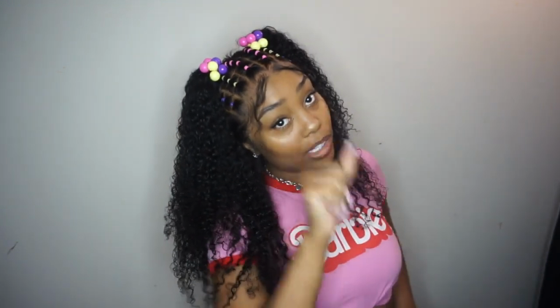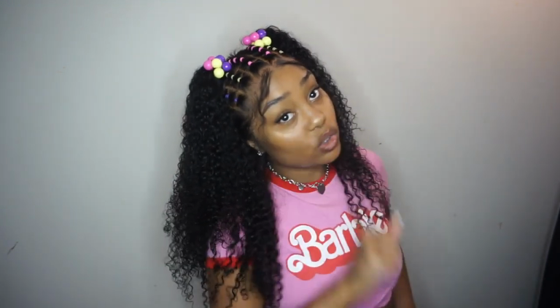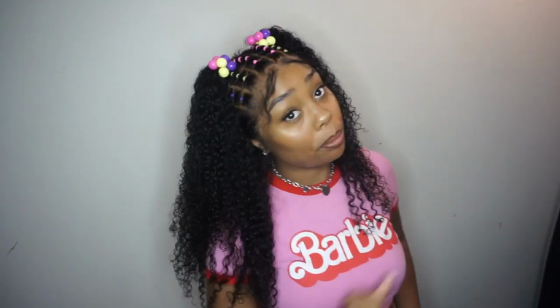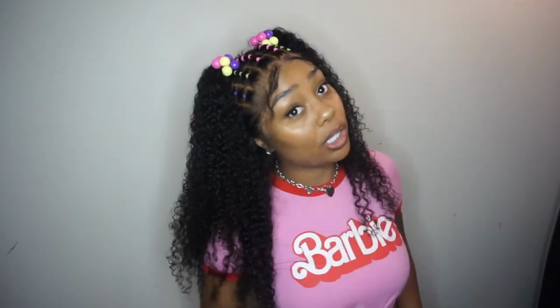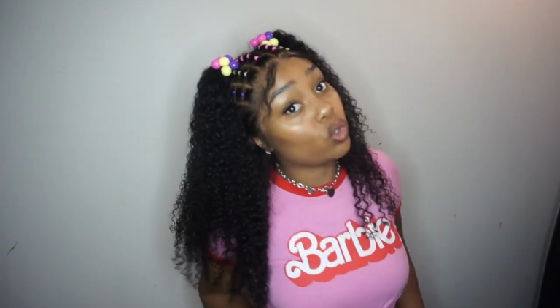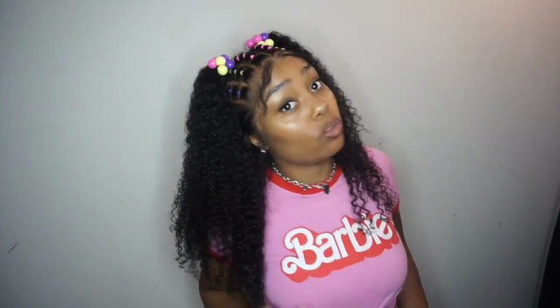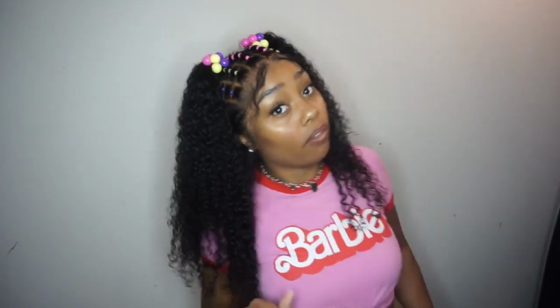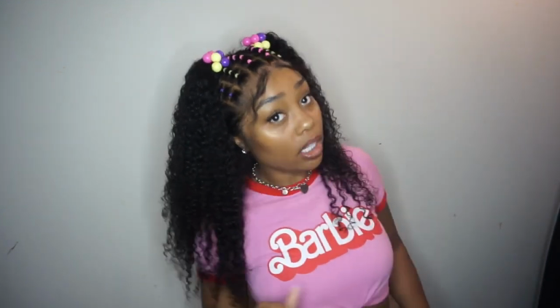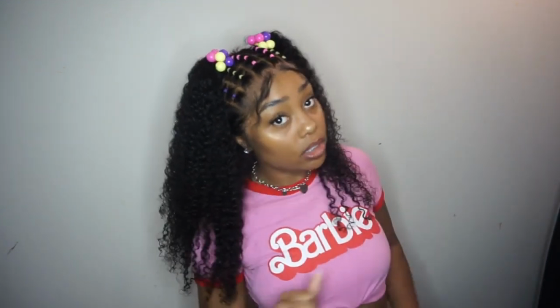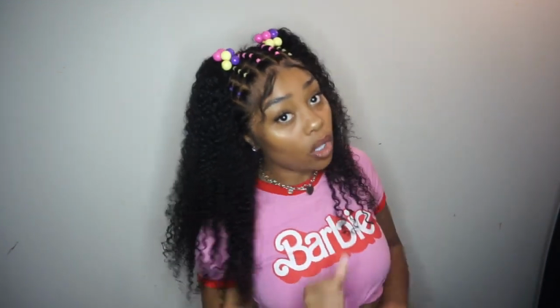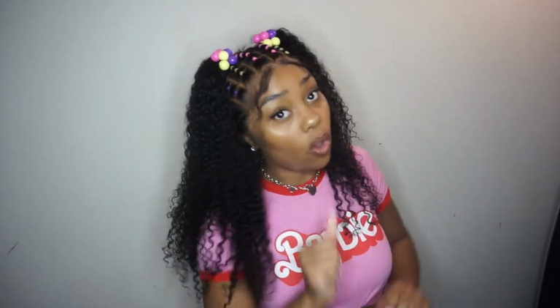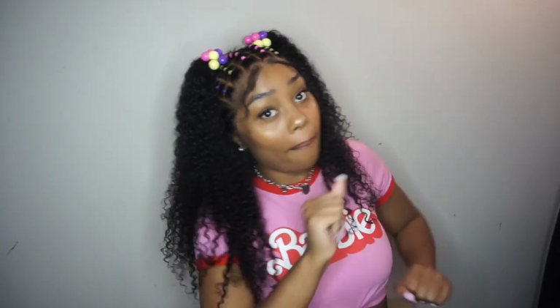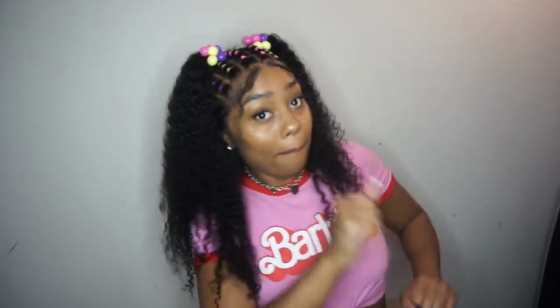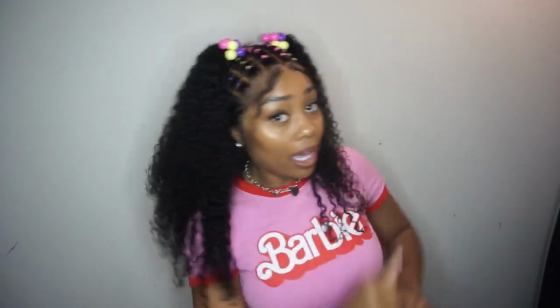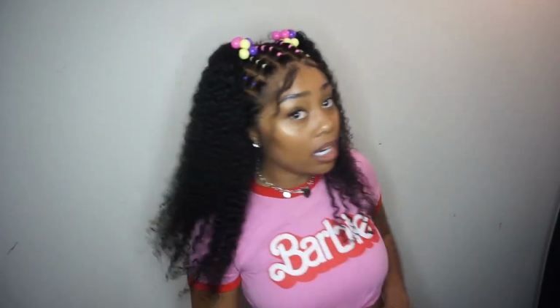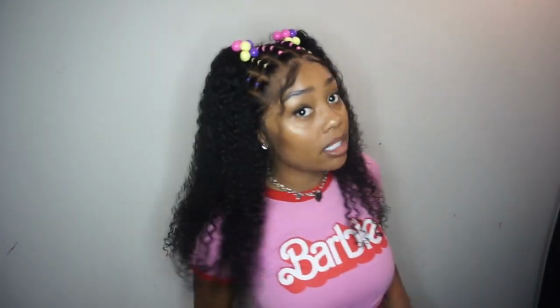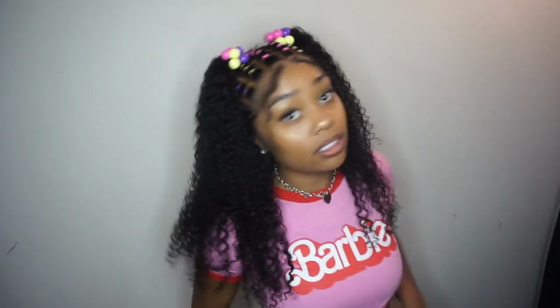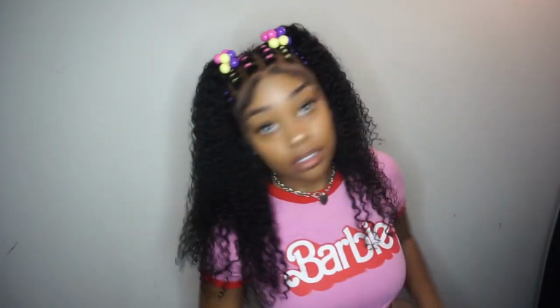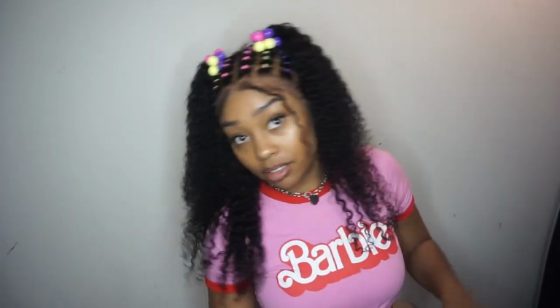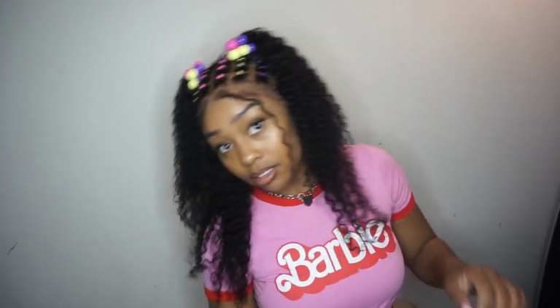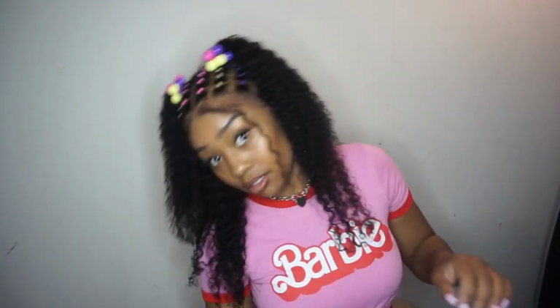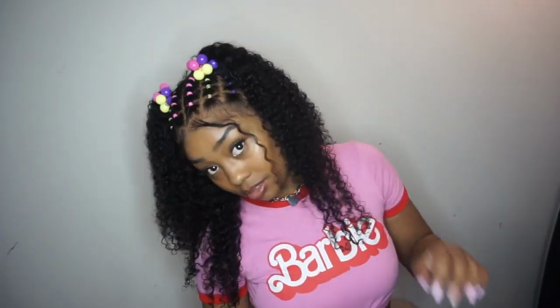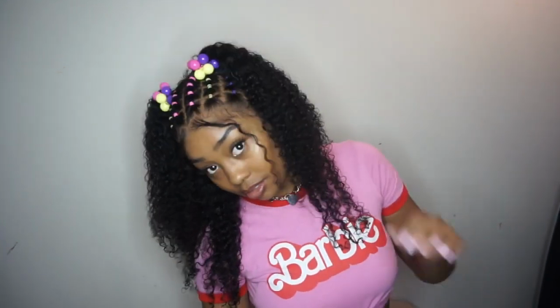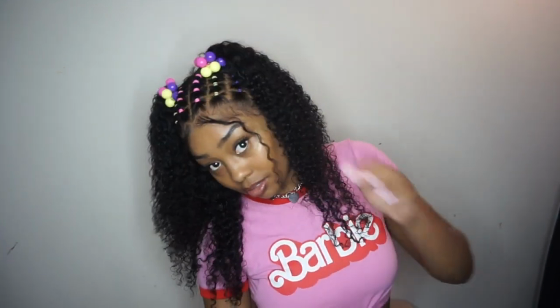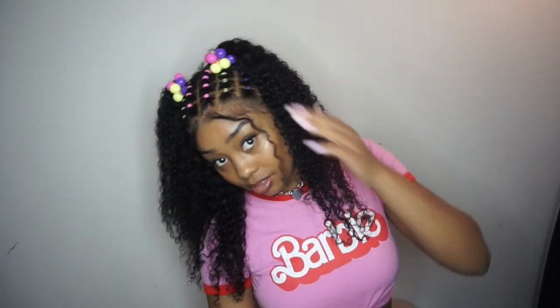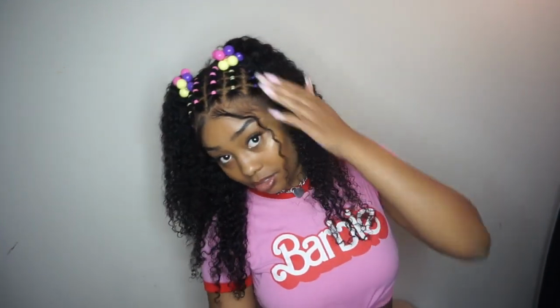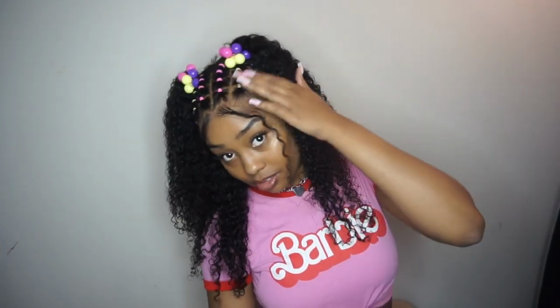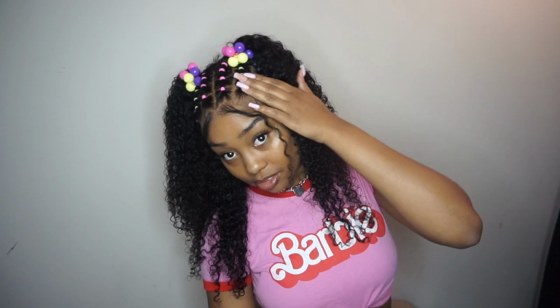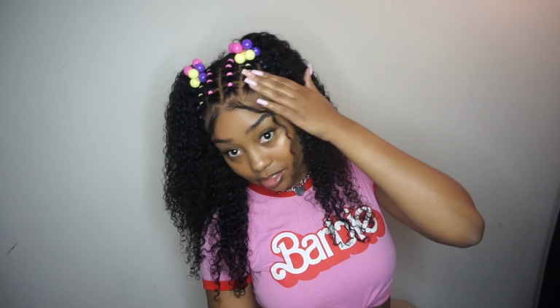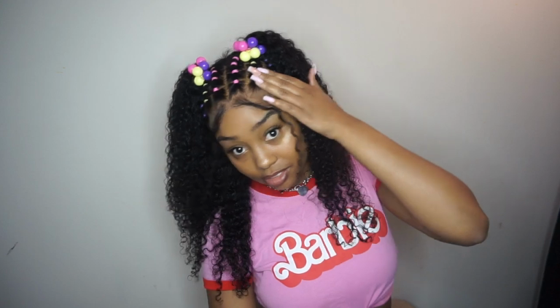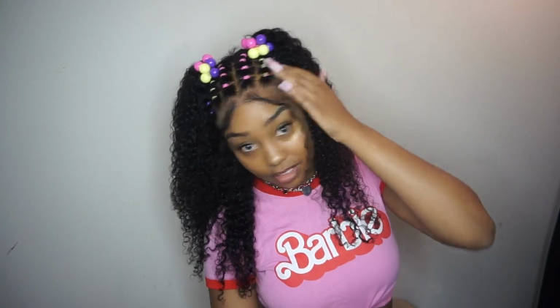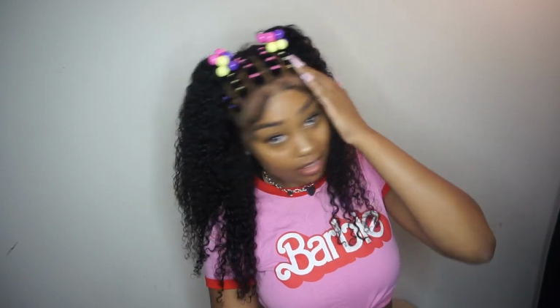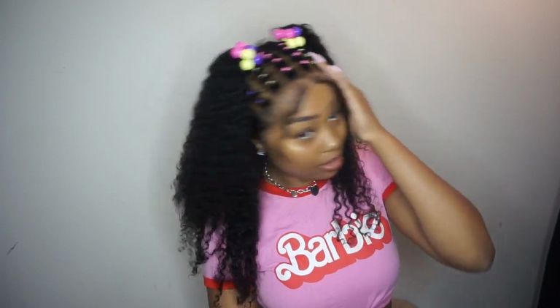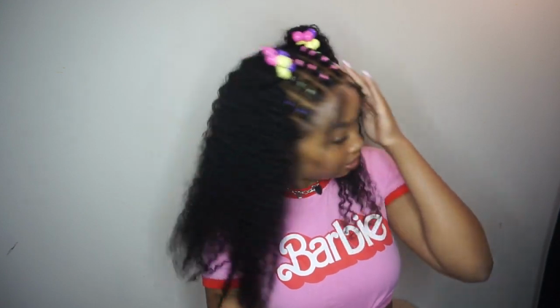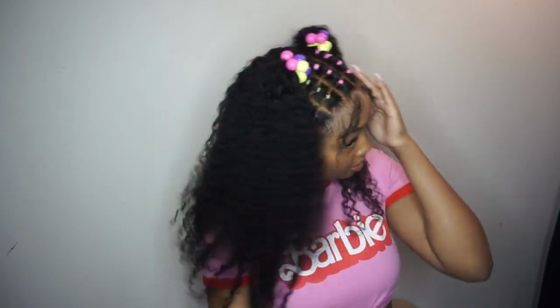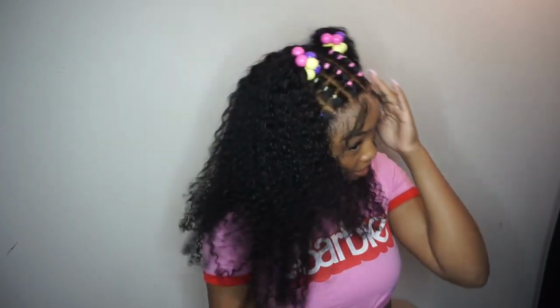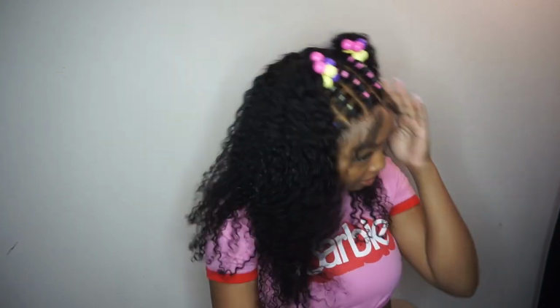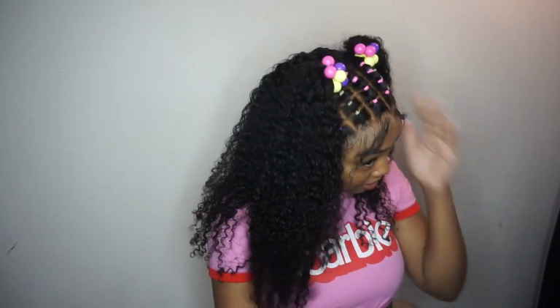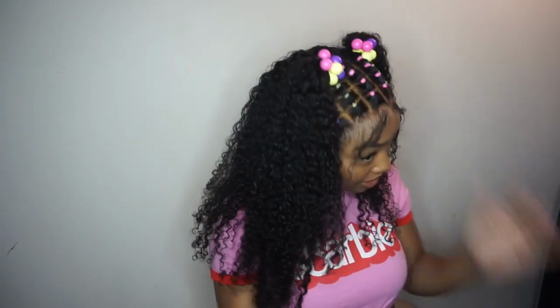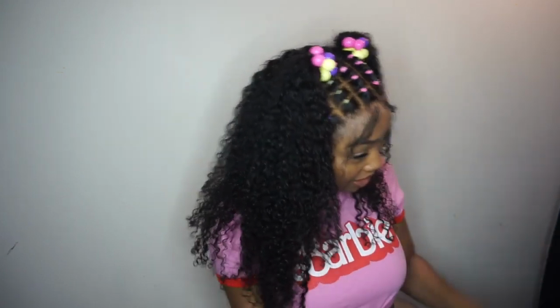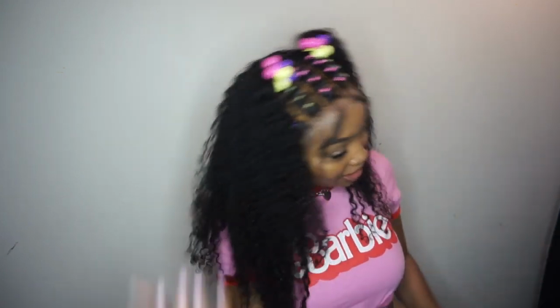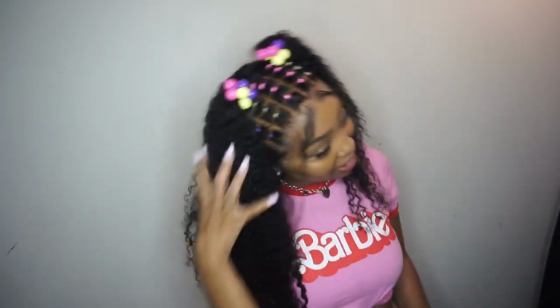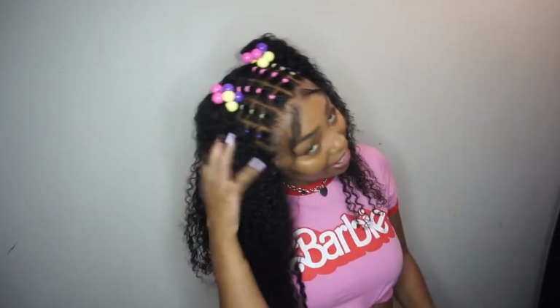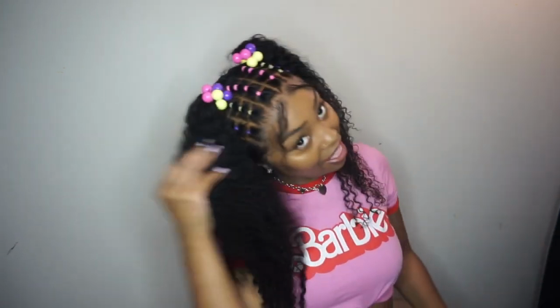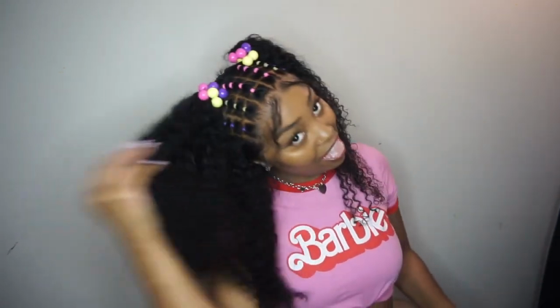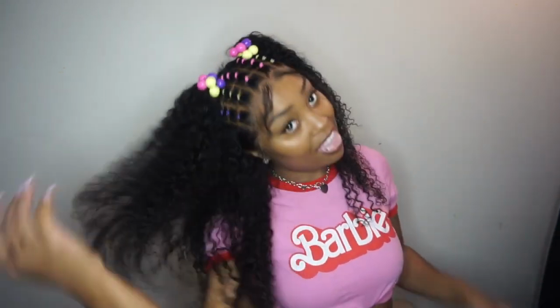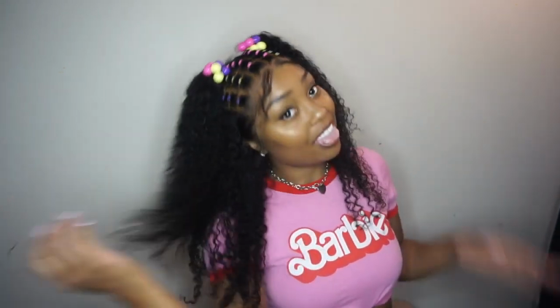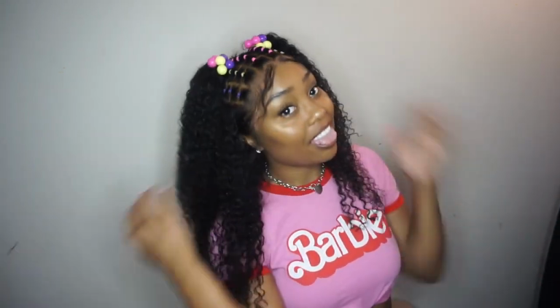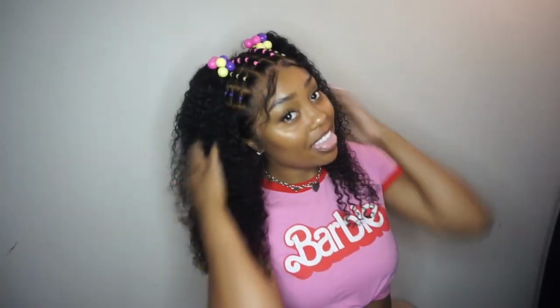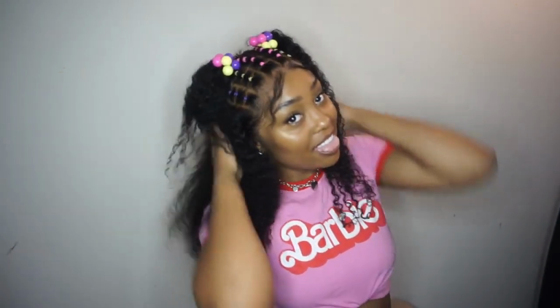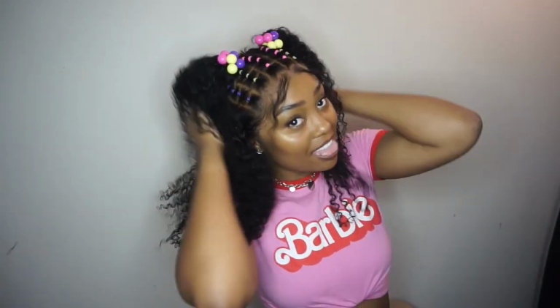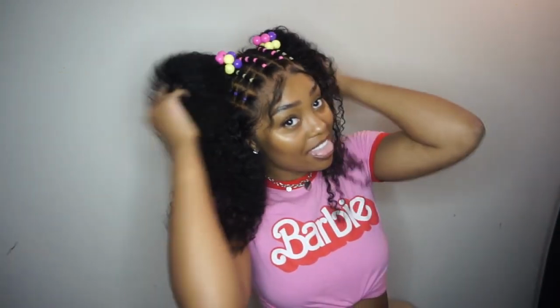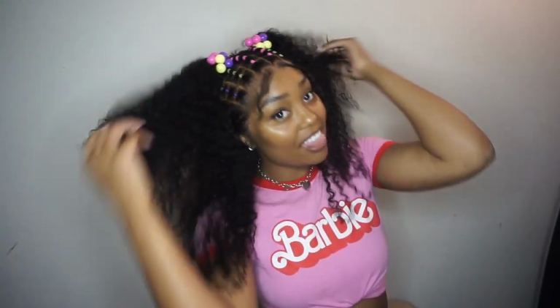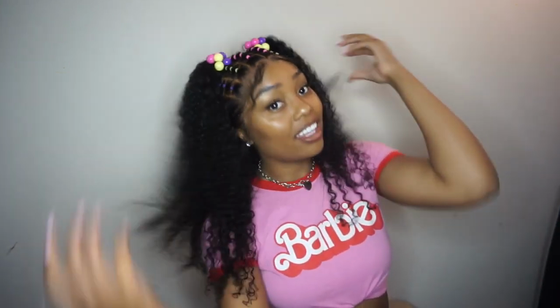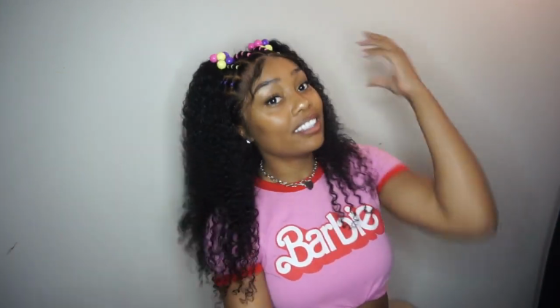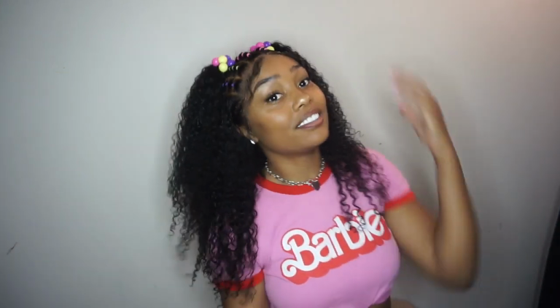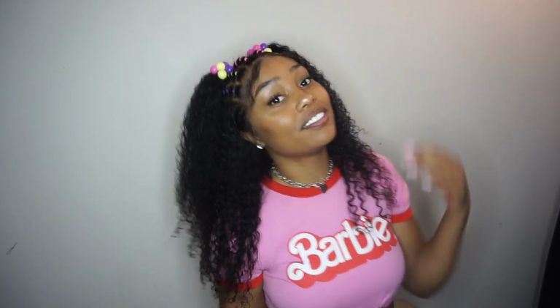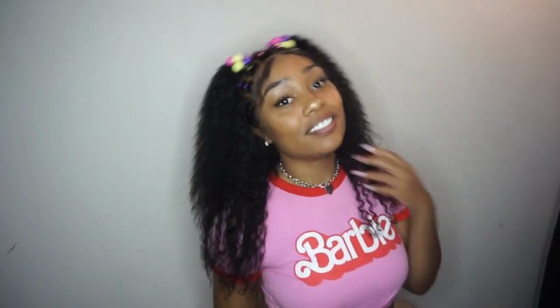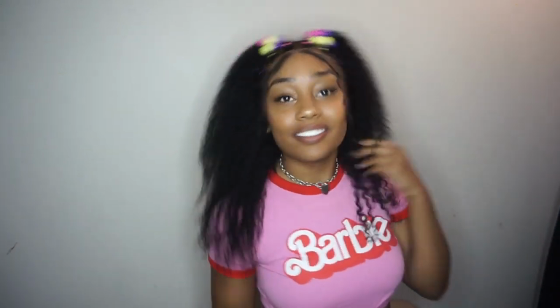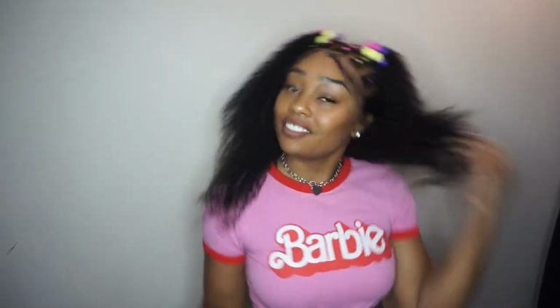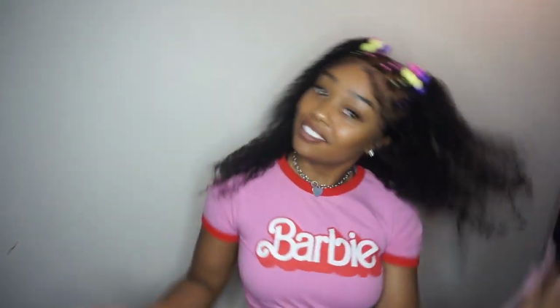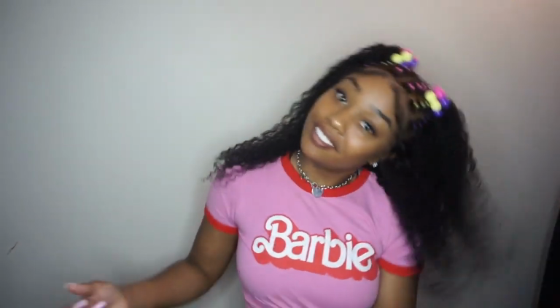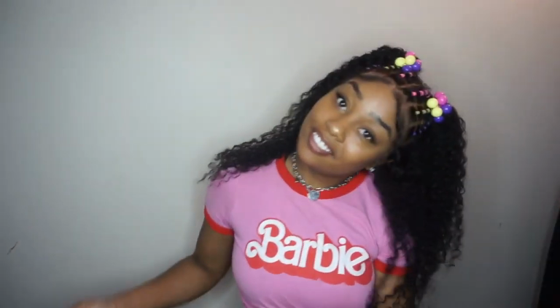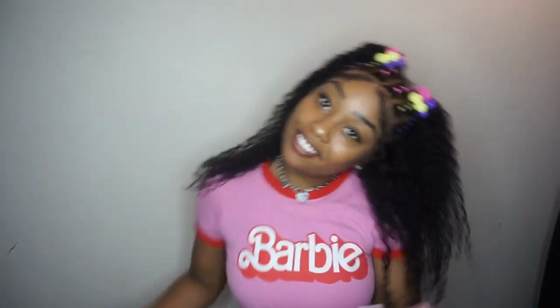If you want to pick up this wig, everything is going to be in the description box down below. Thank you so much for watching and I'll see you in my next one.